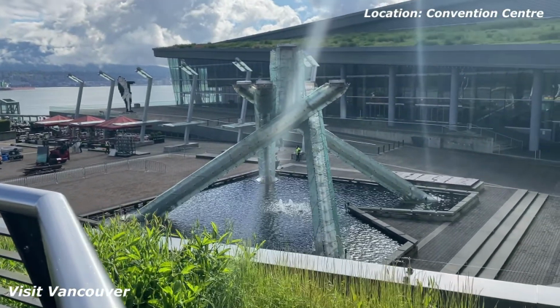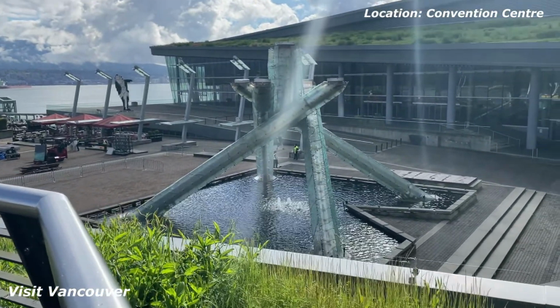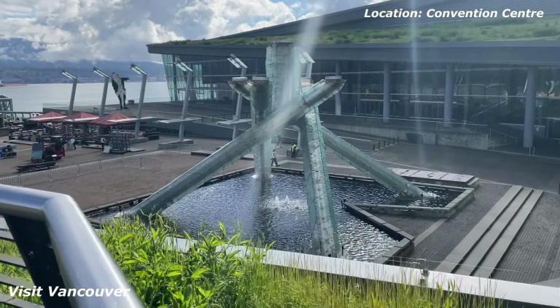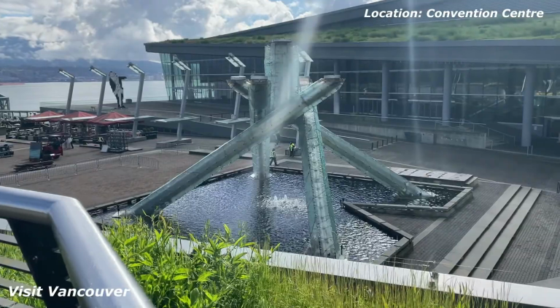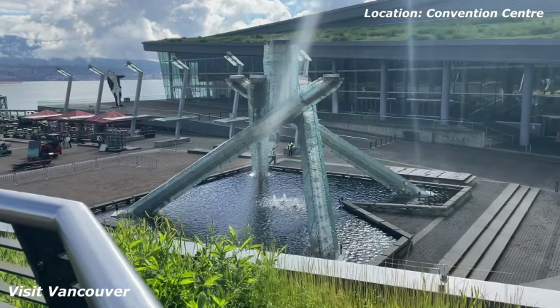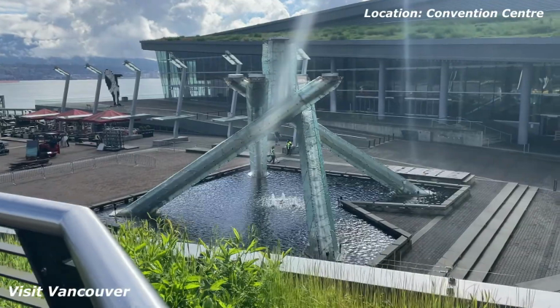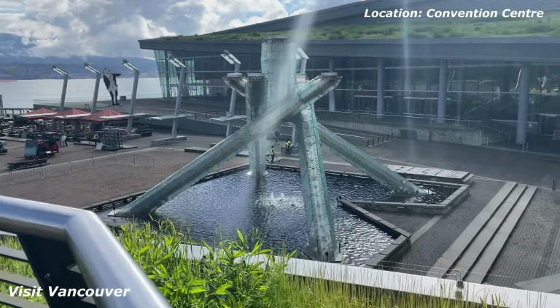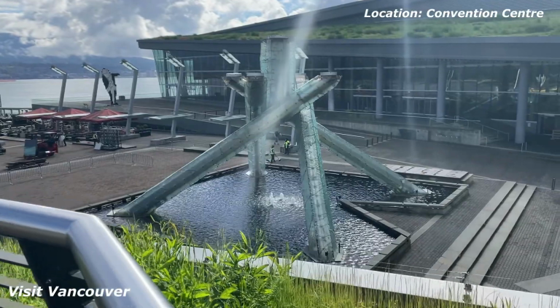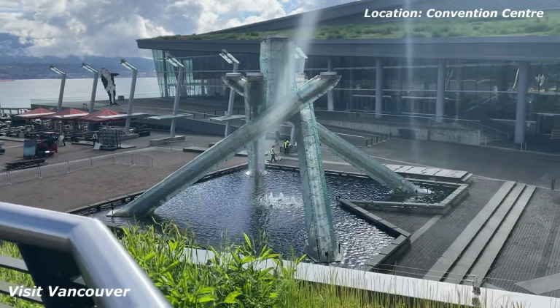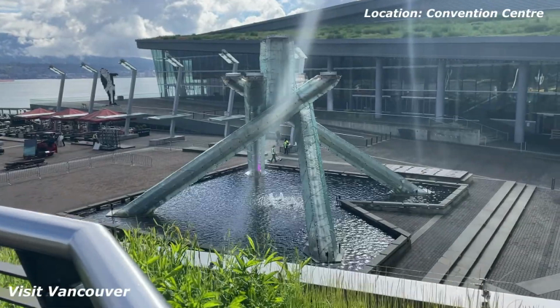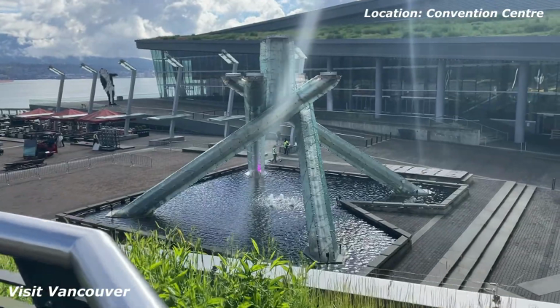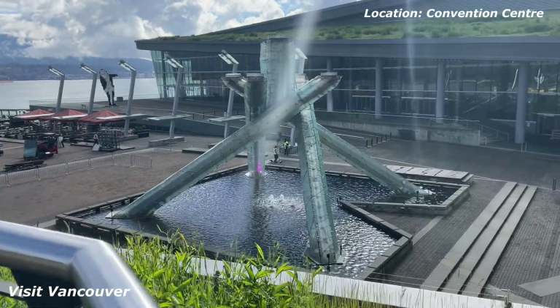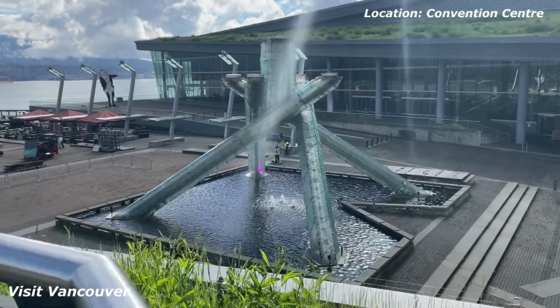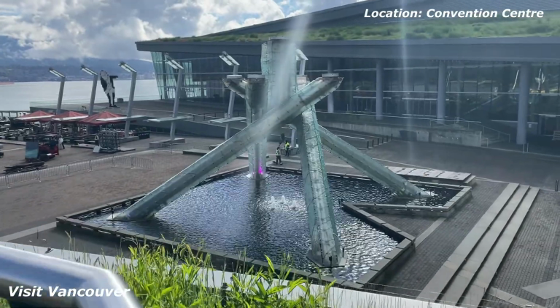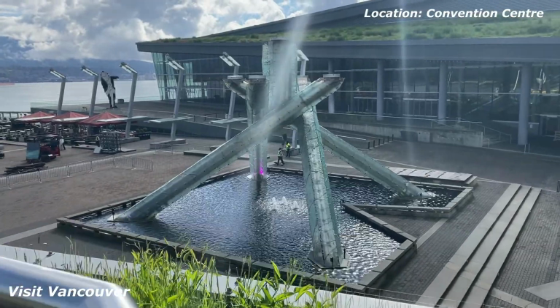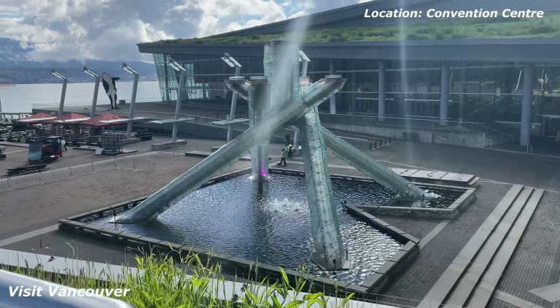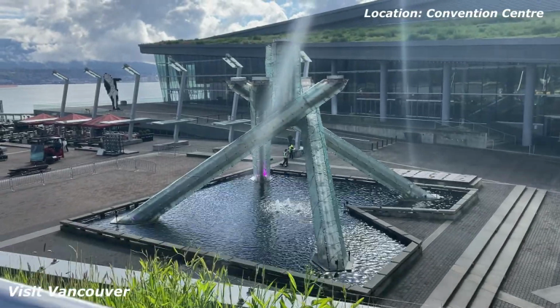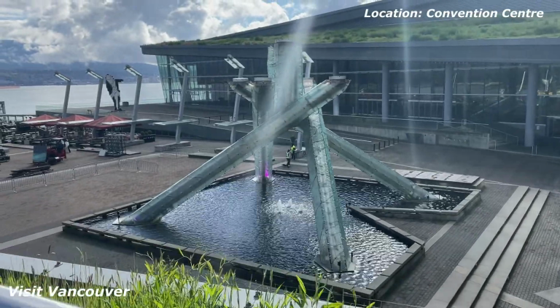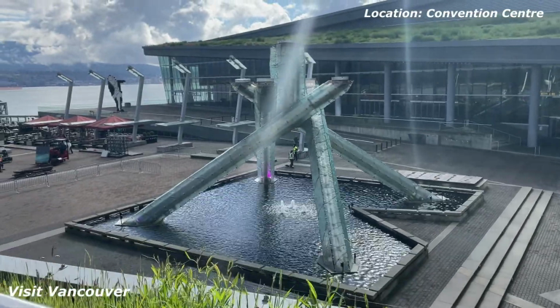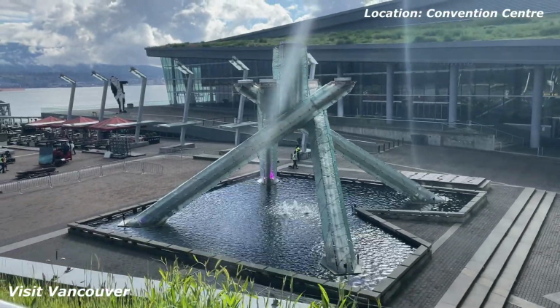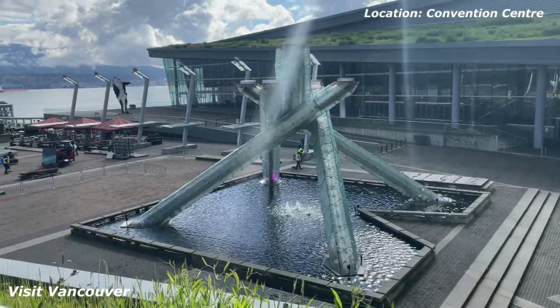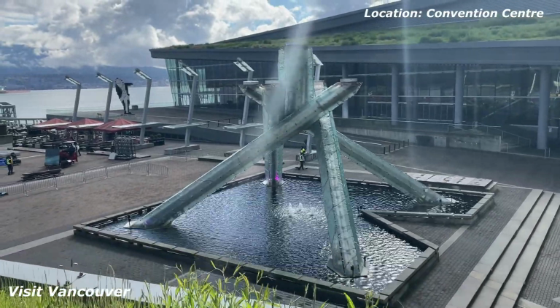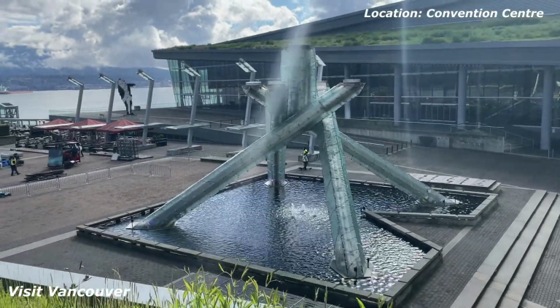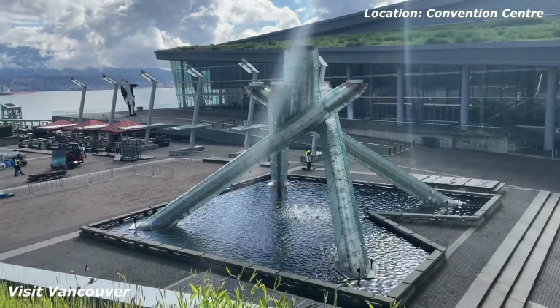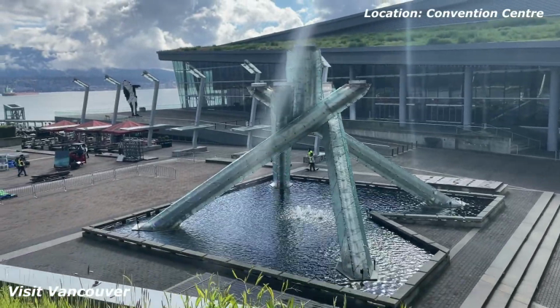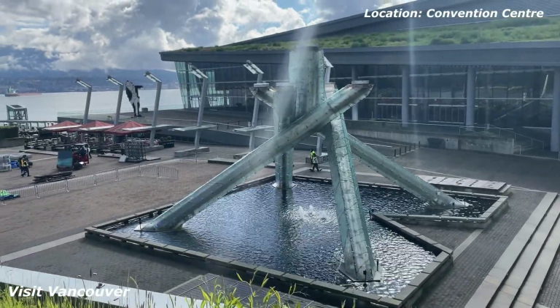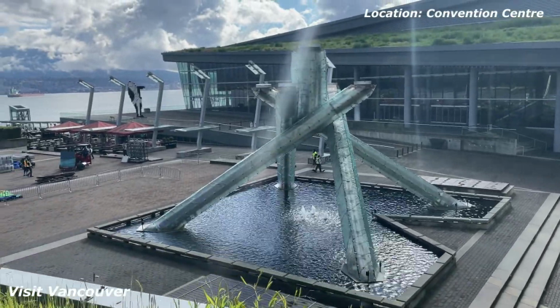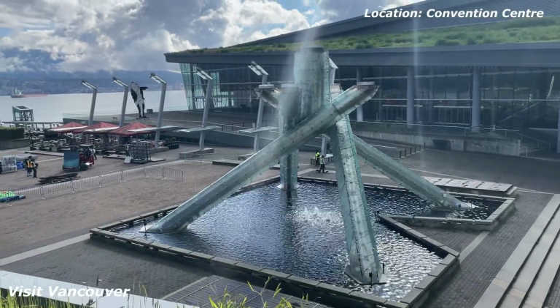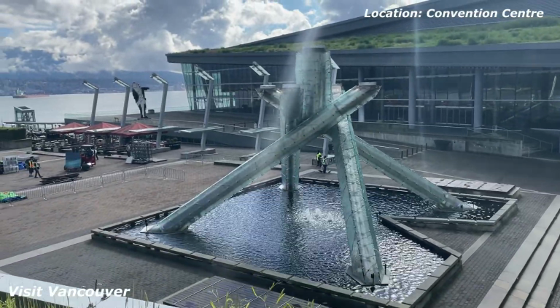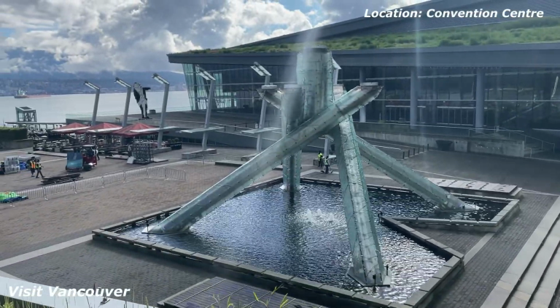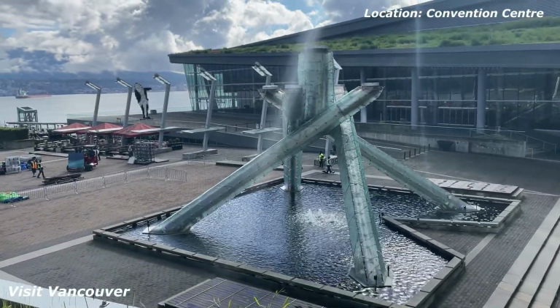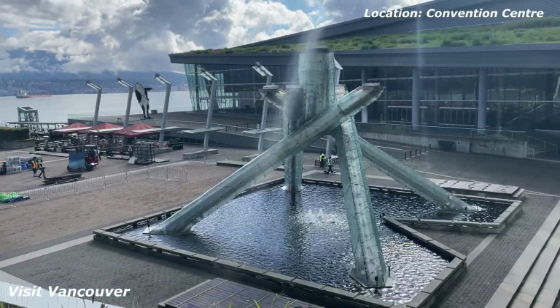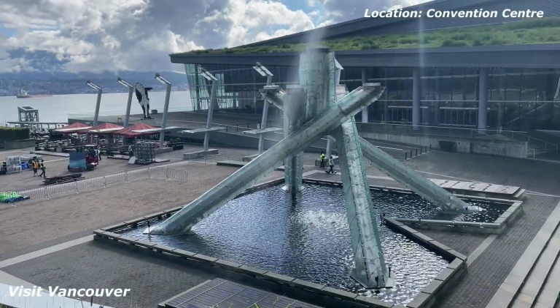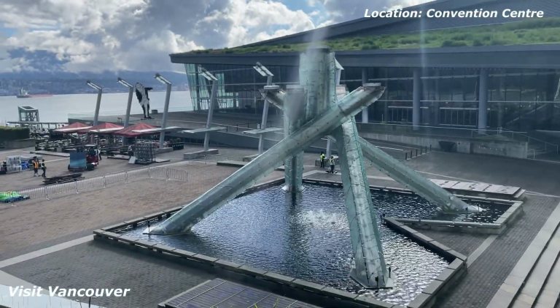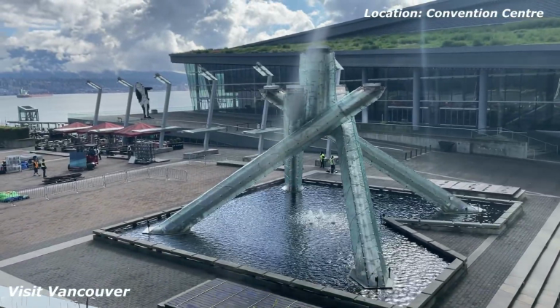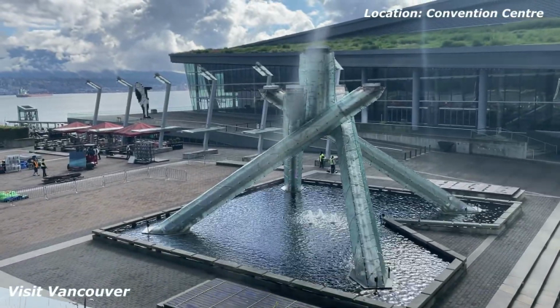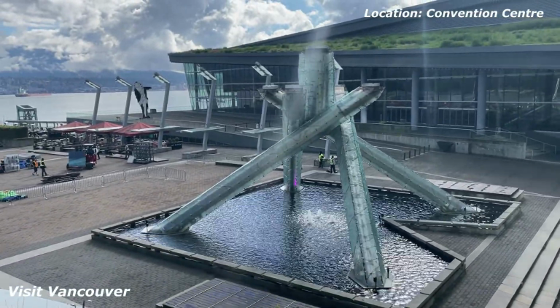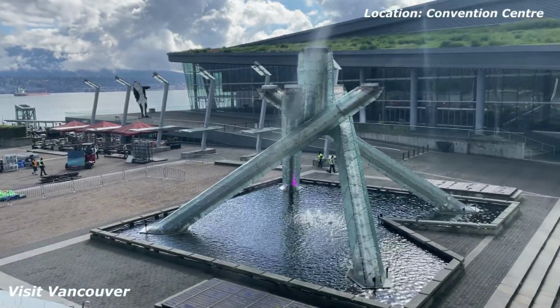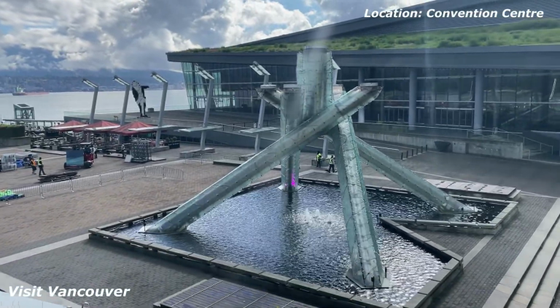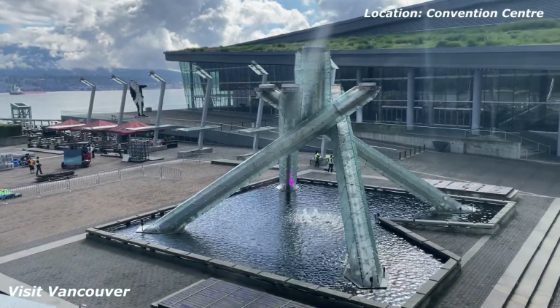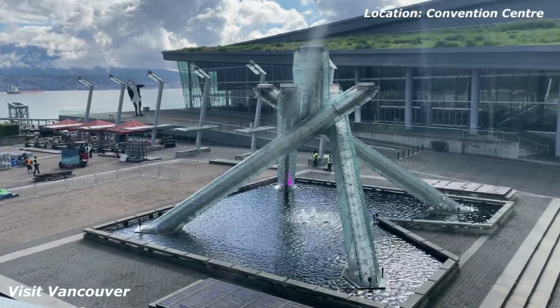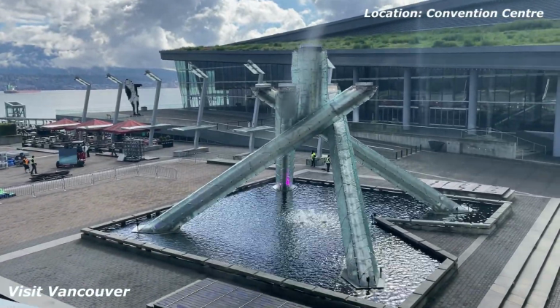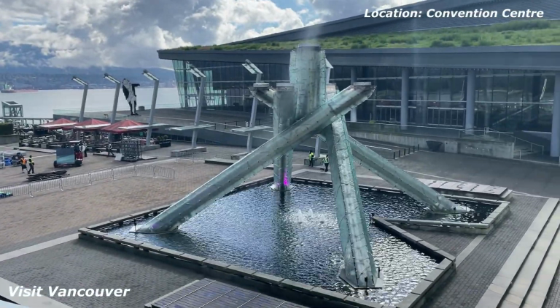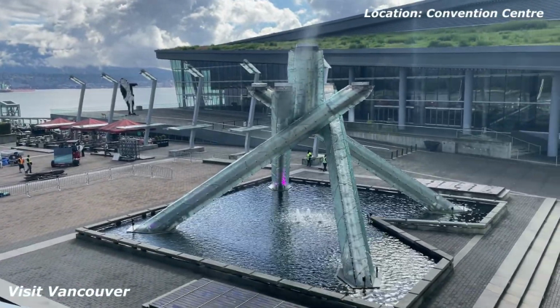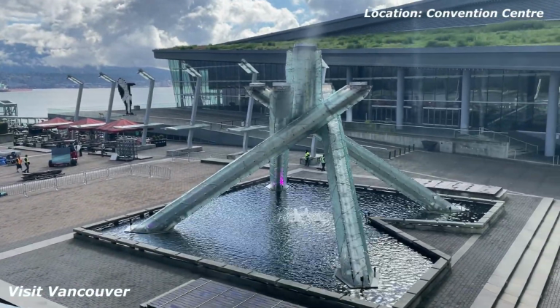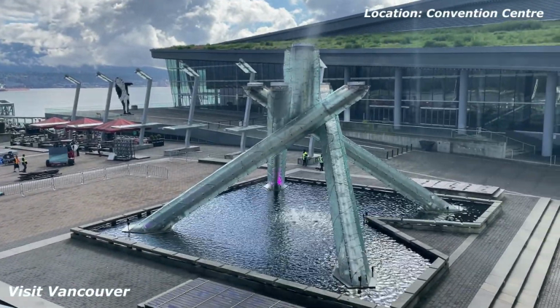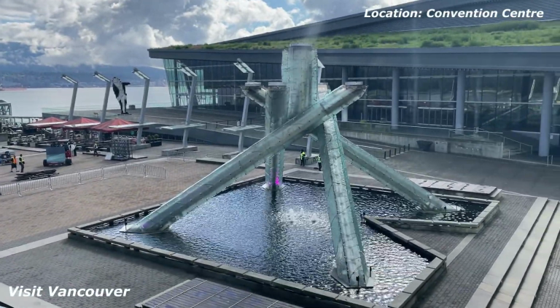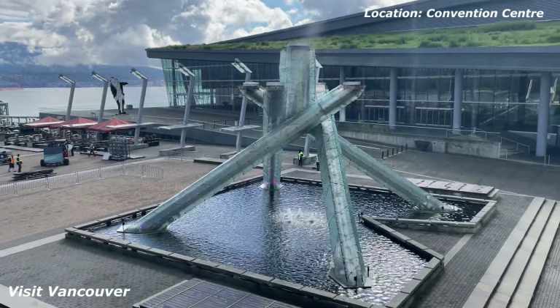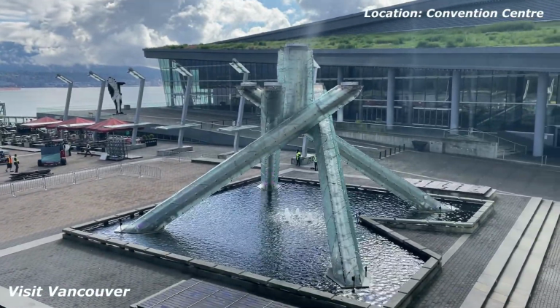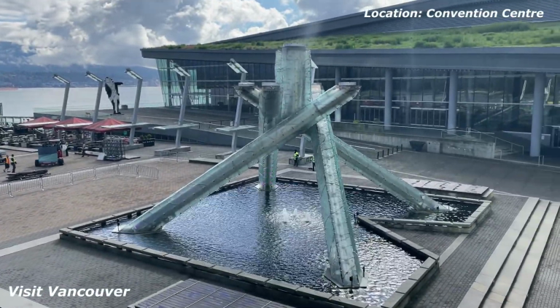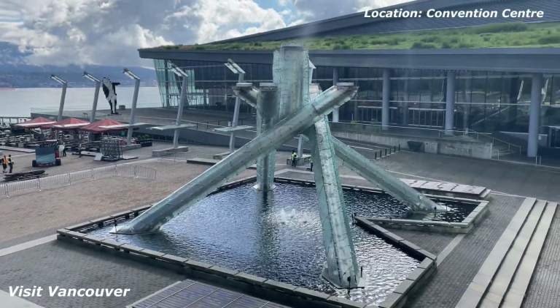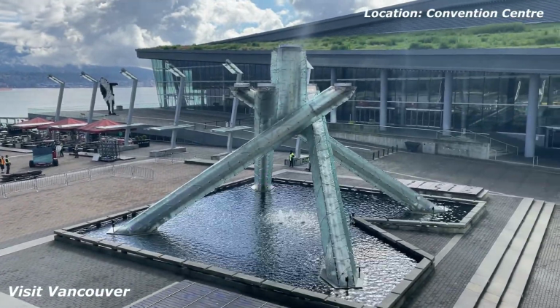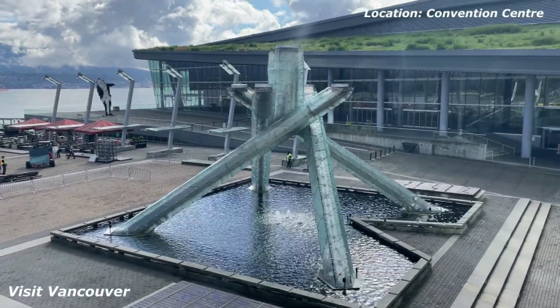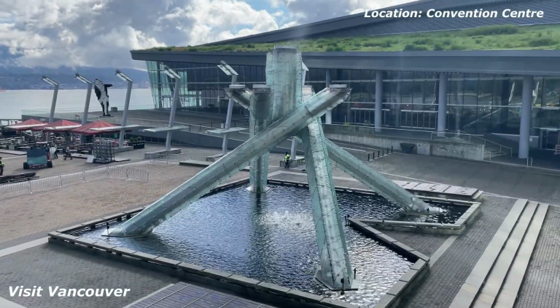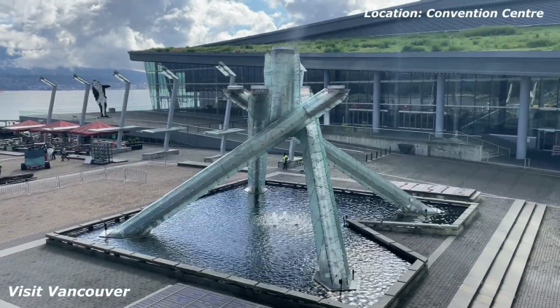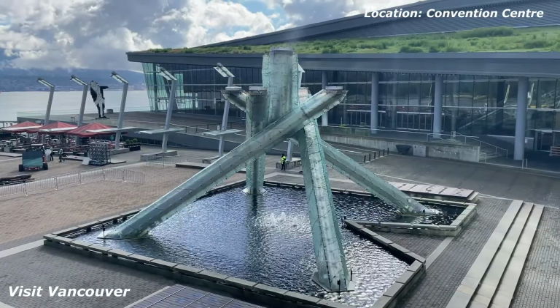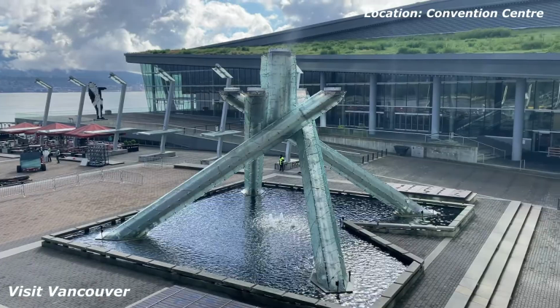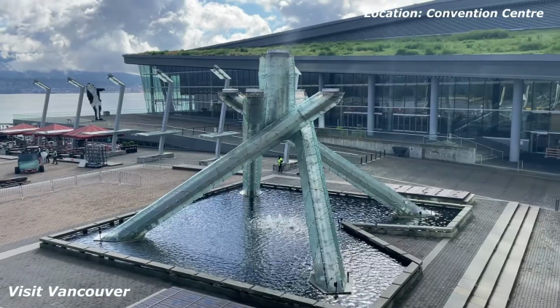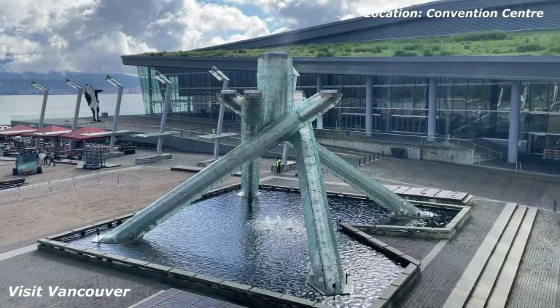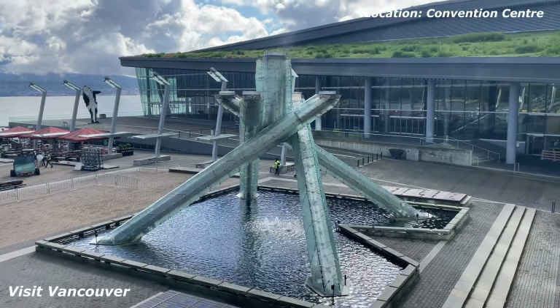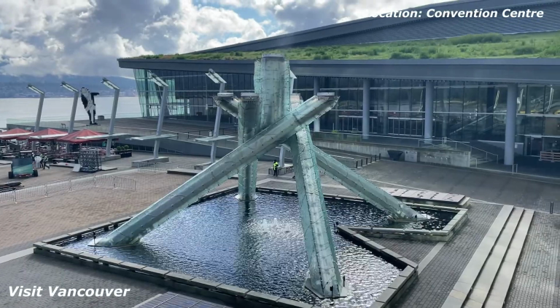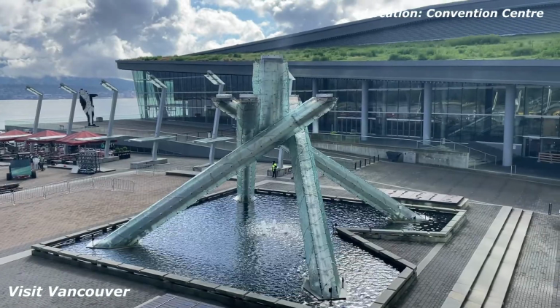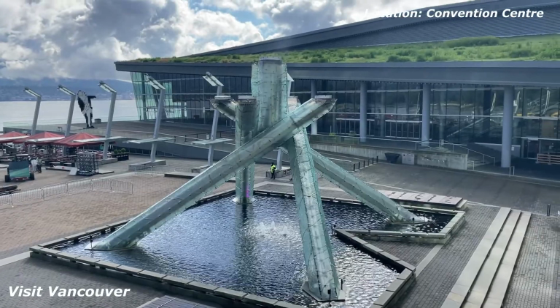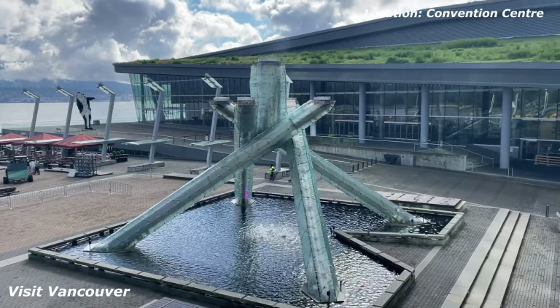That's the Vancouver 2010 cauldron, or the Olympic flame.